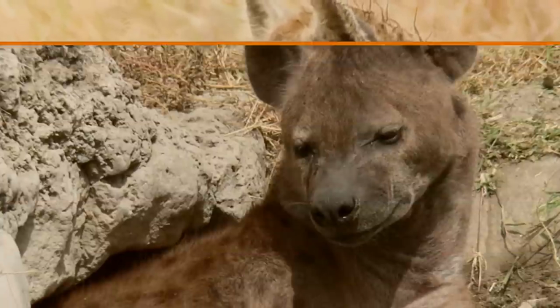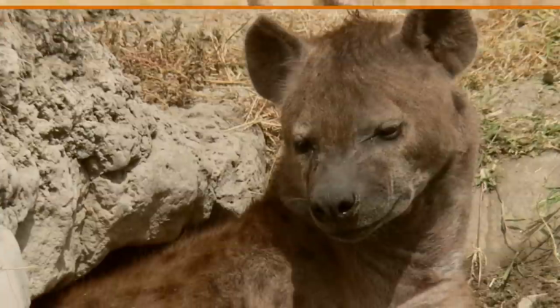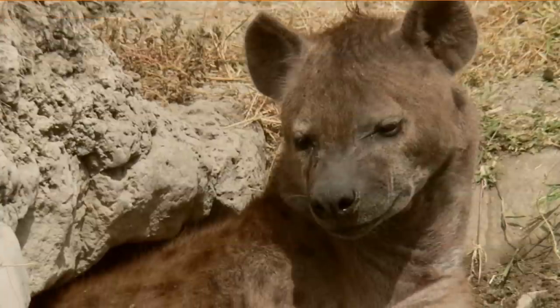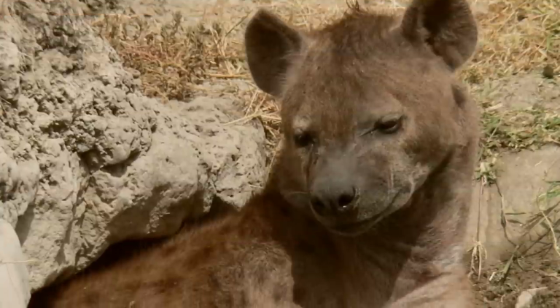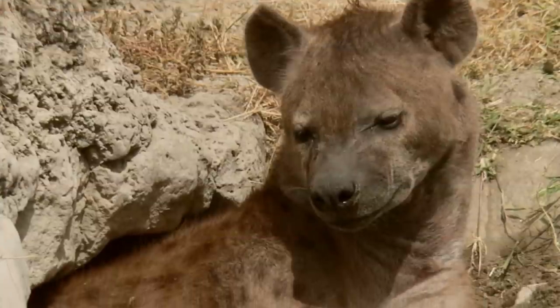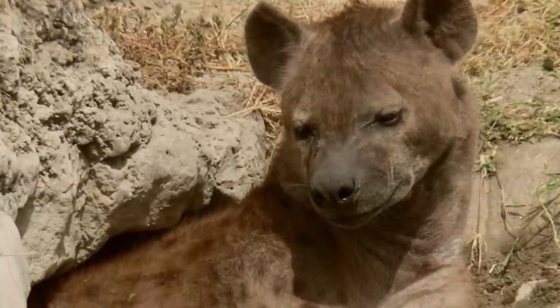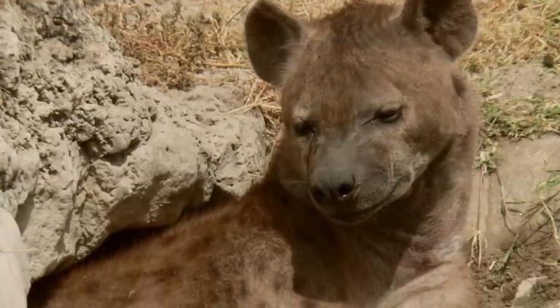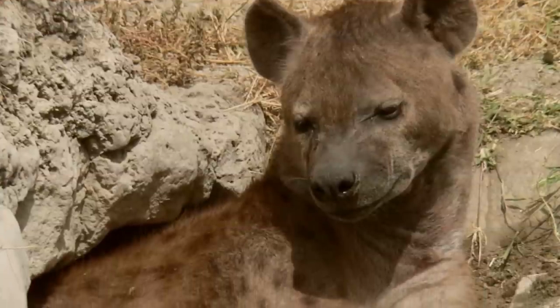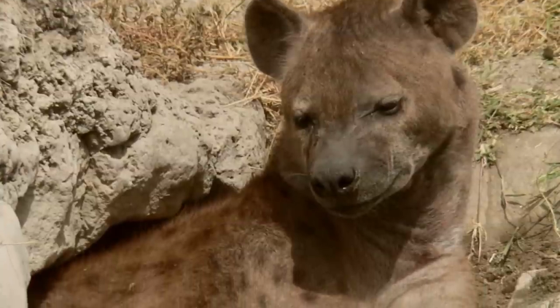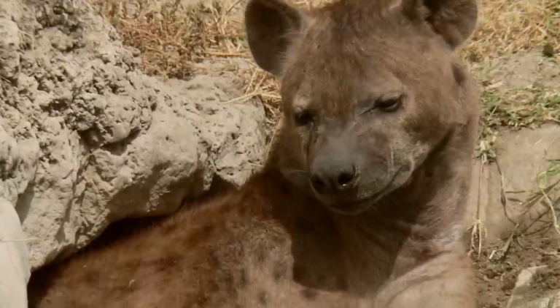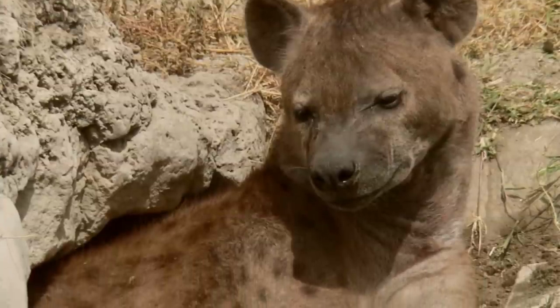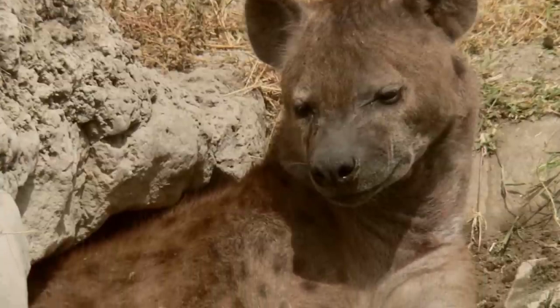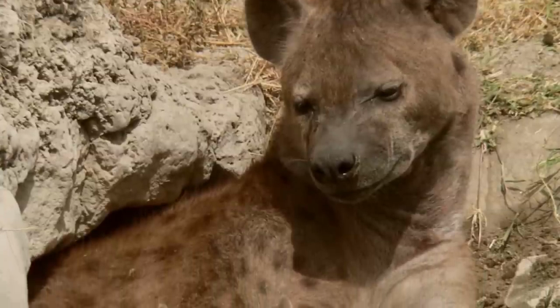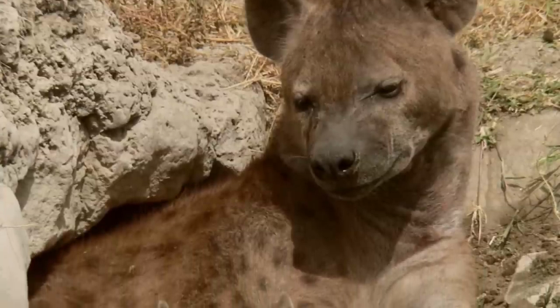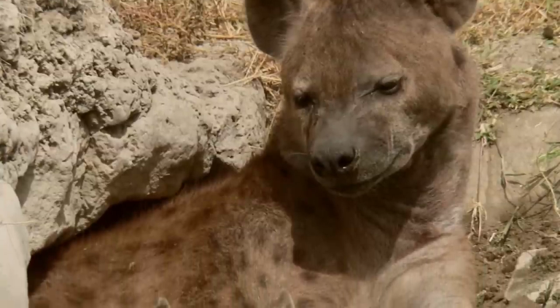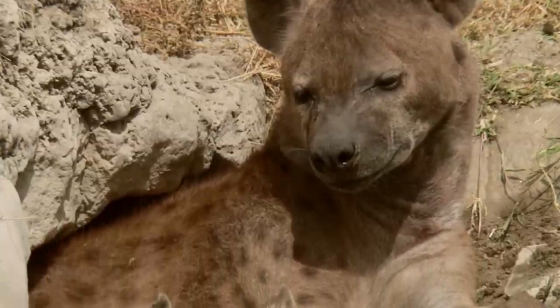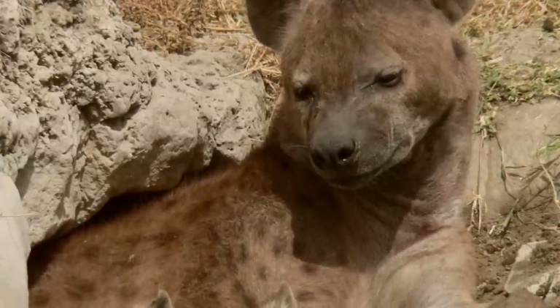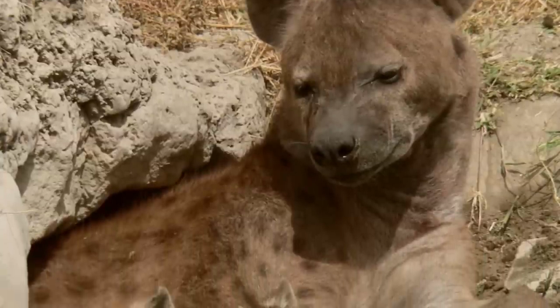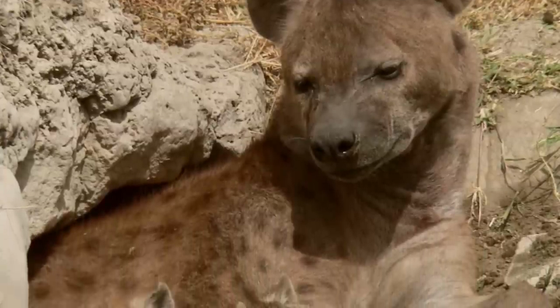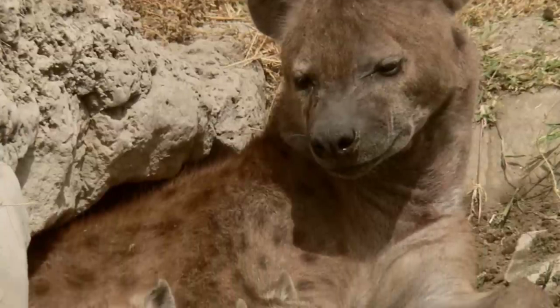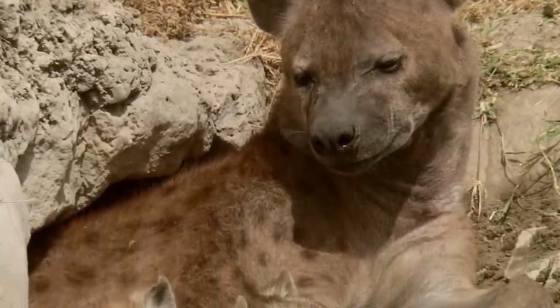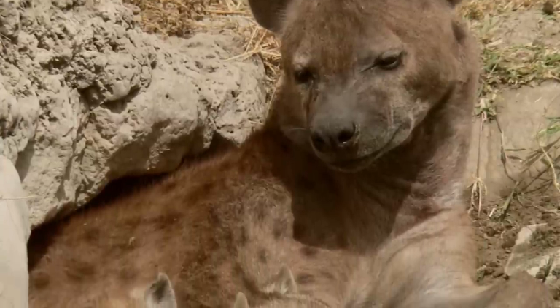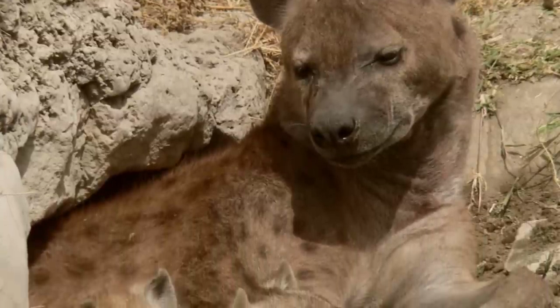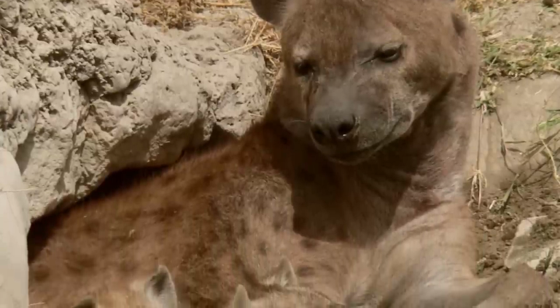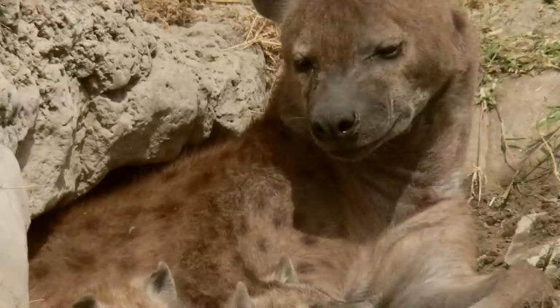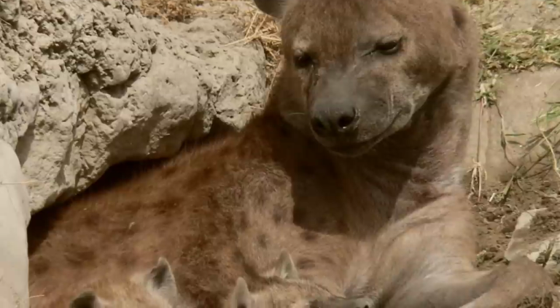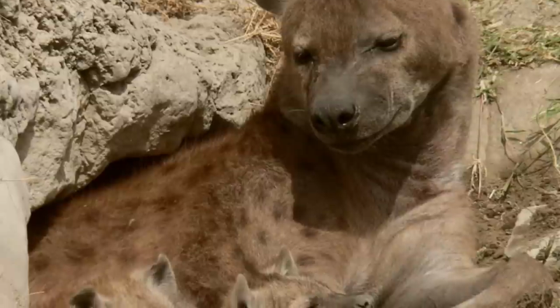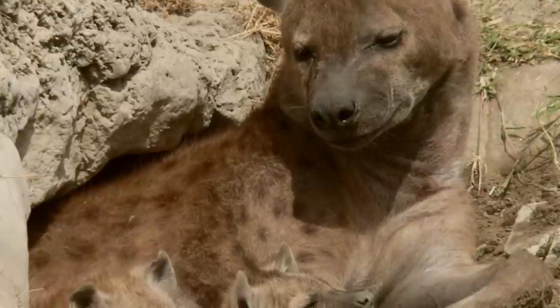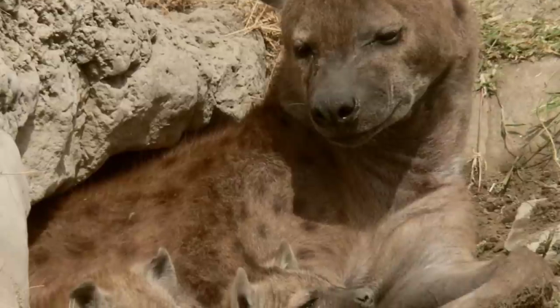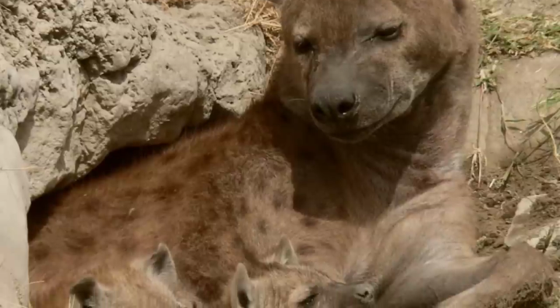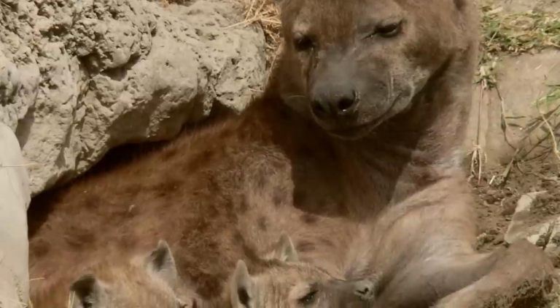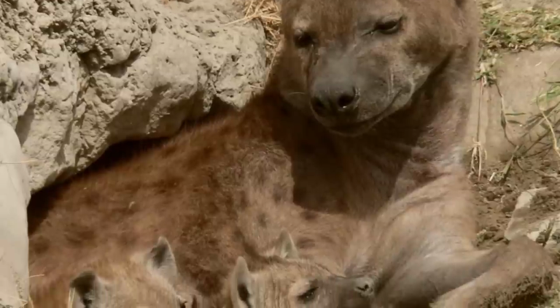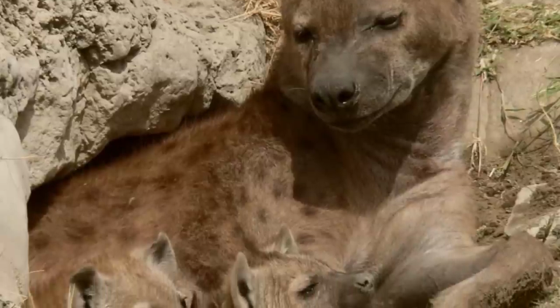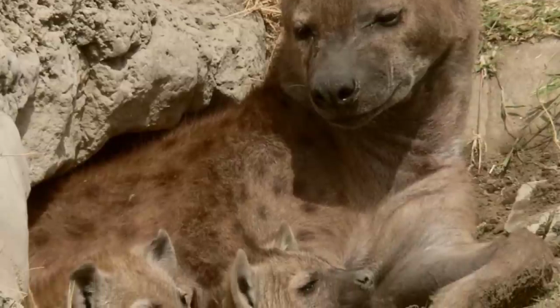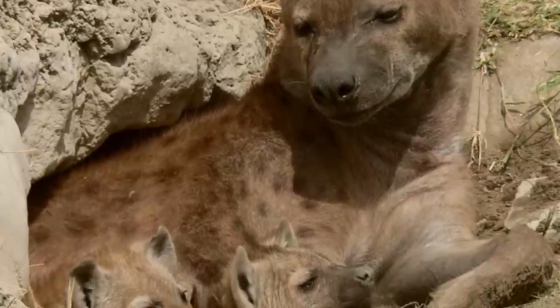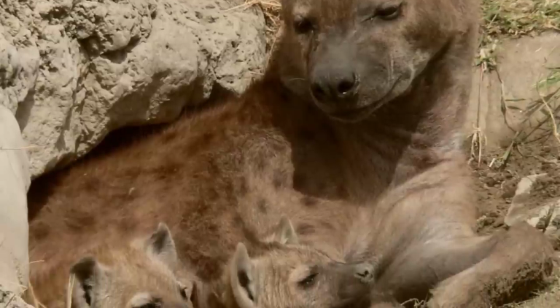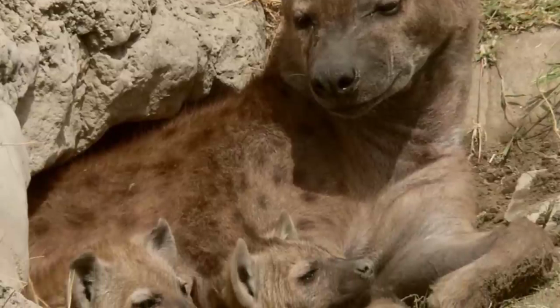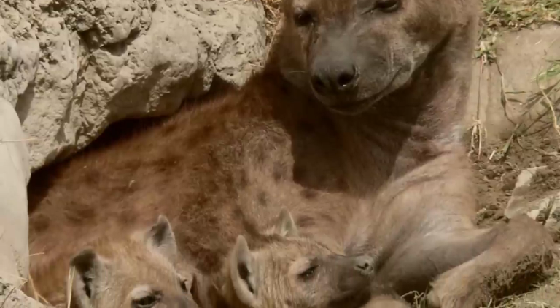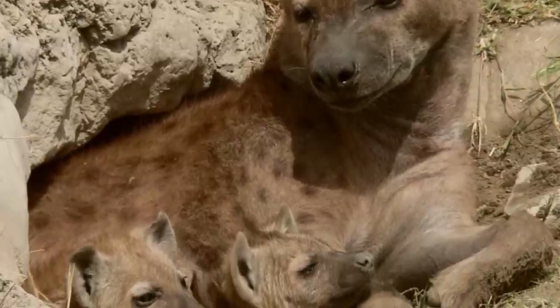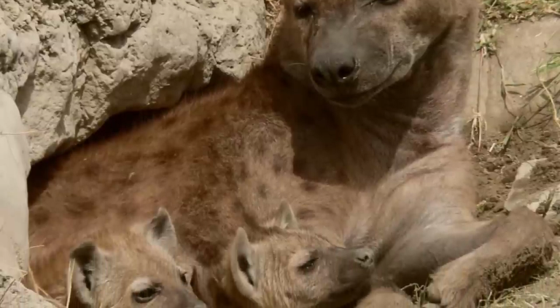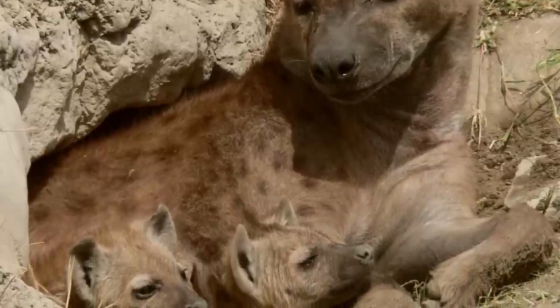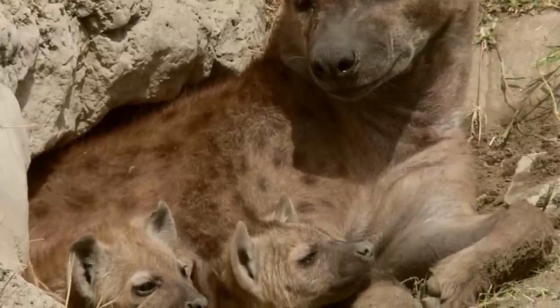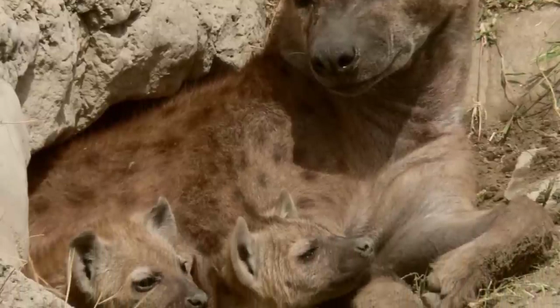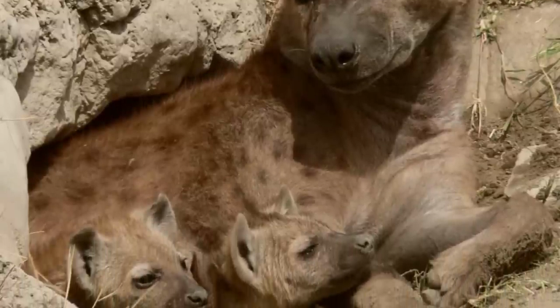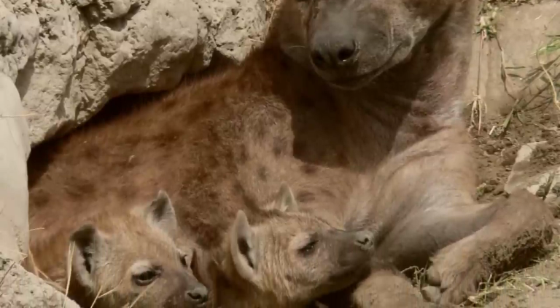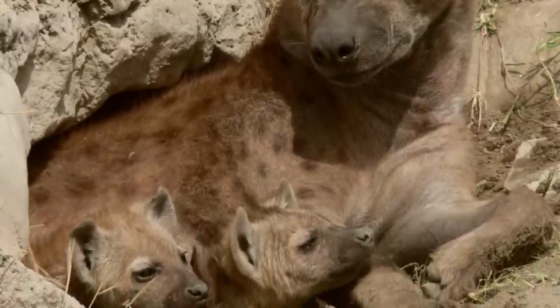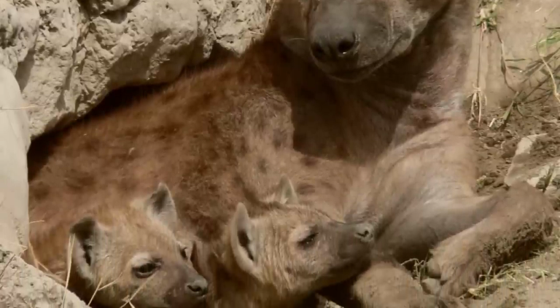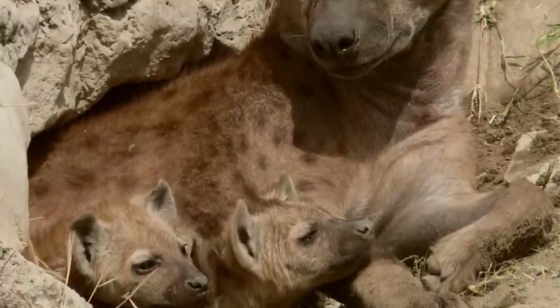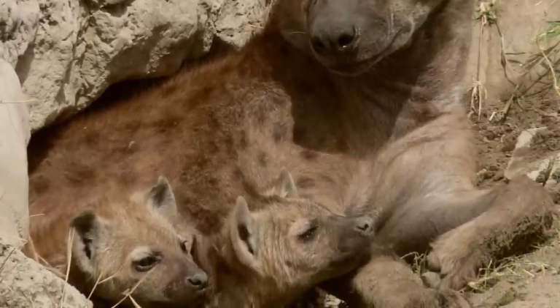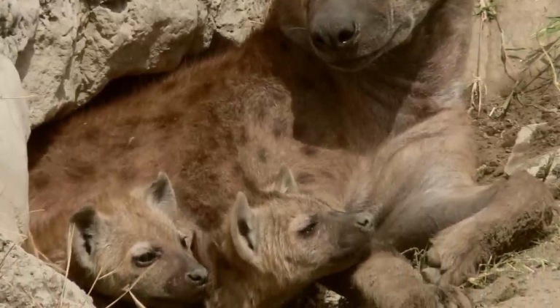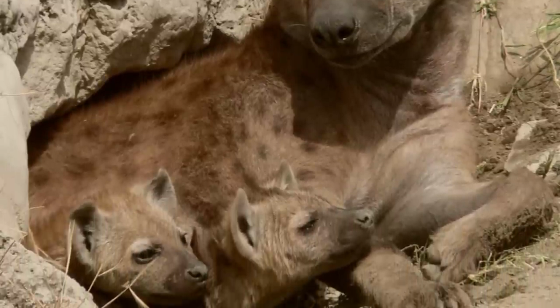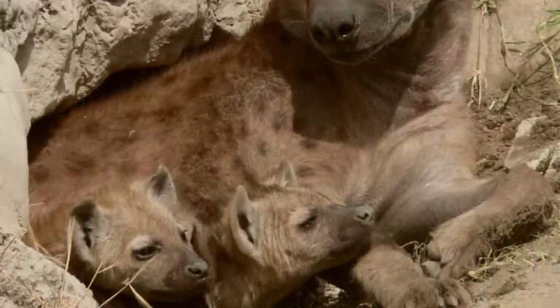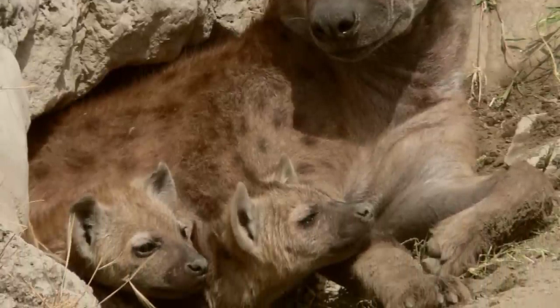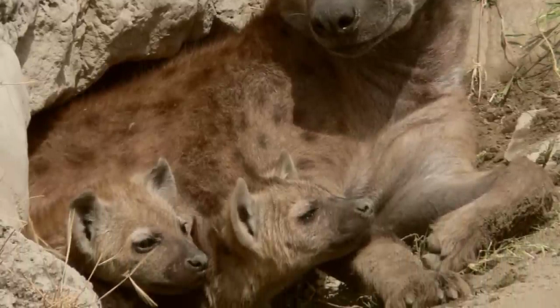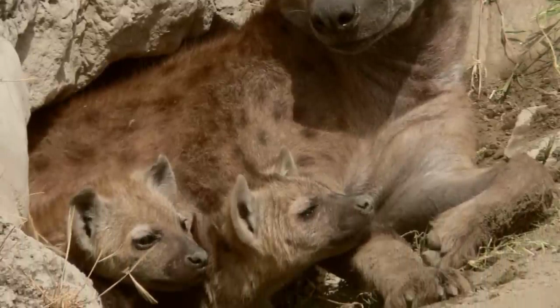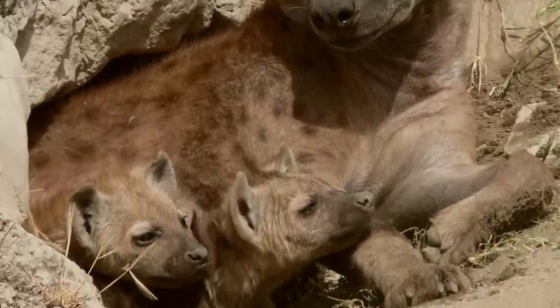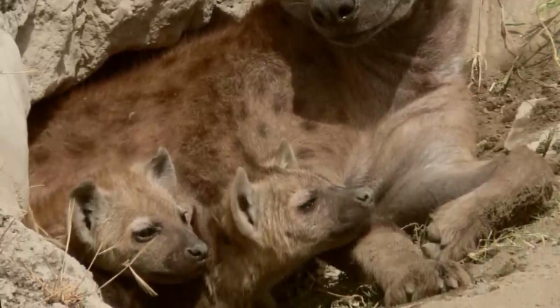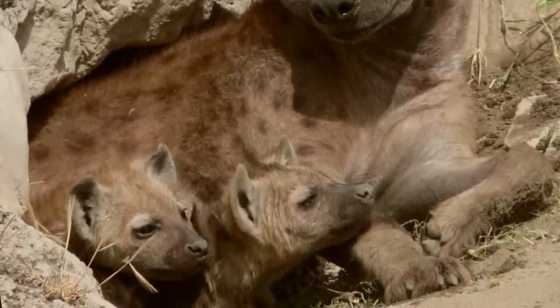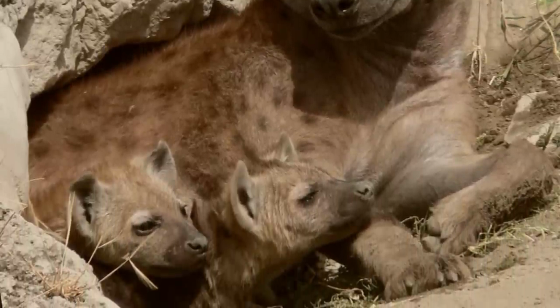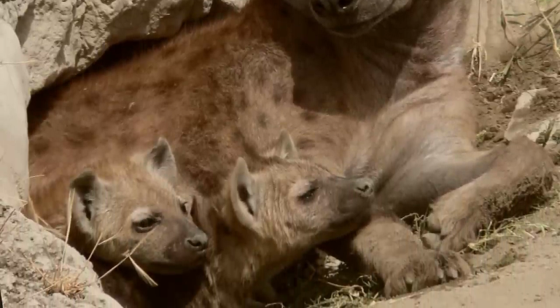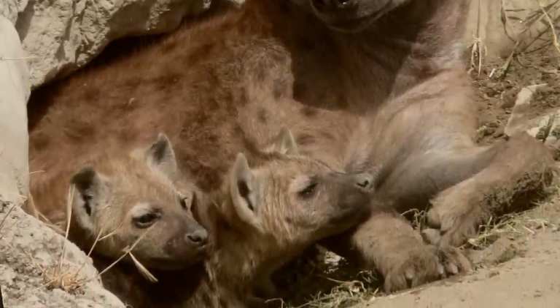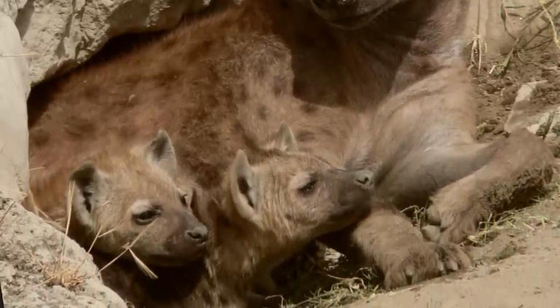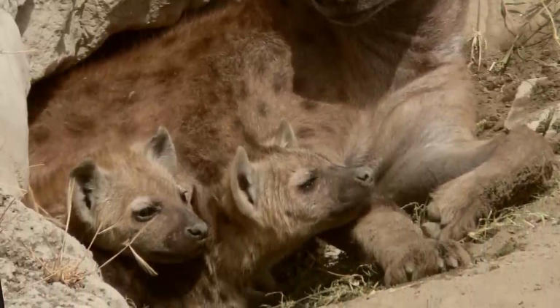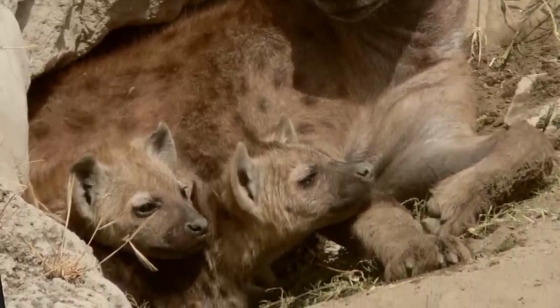And though they can be mistaken for wild dogs, hyenas are more closely related to meerkats, mongooses, and civets.